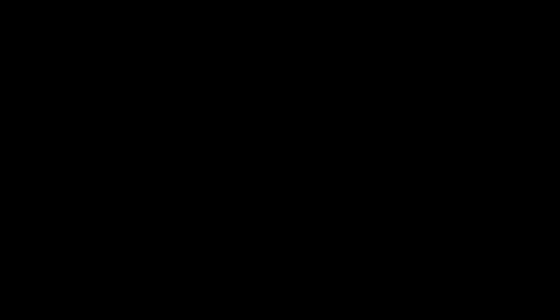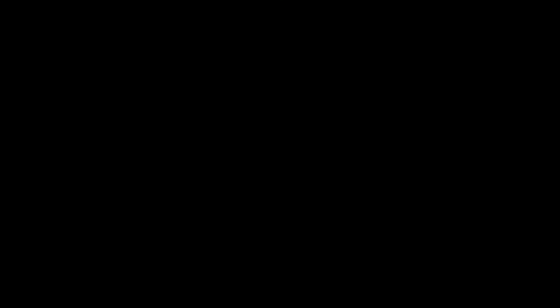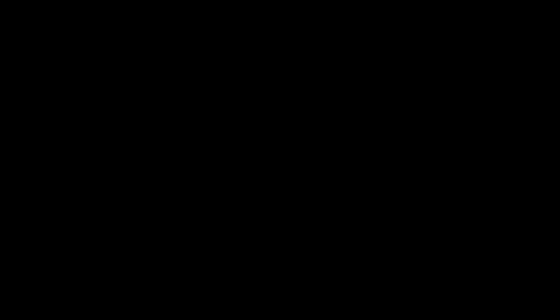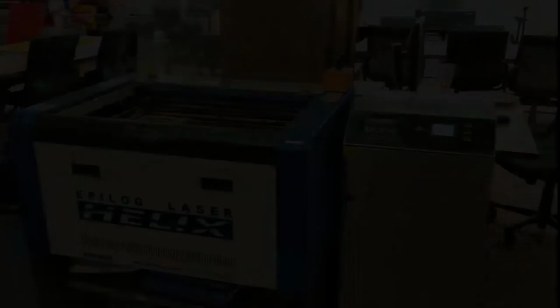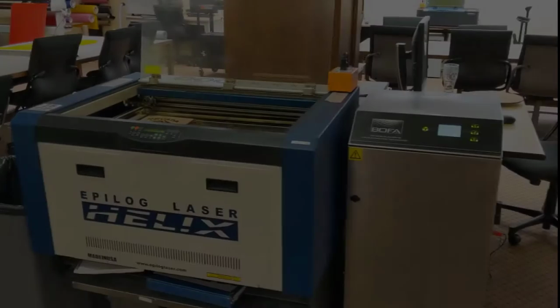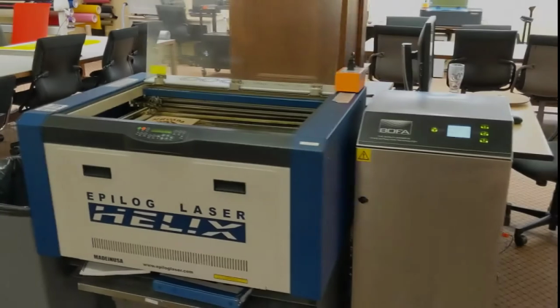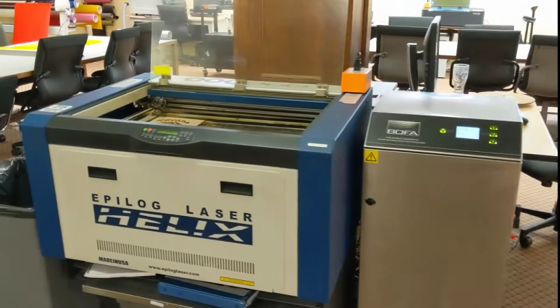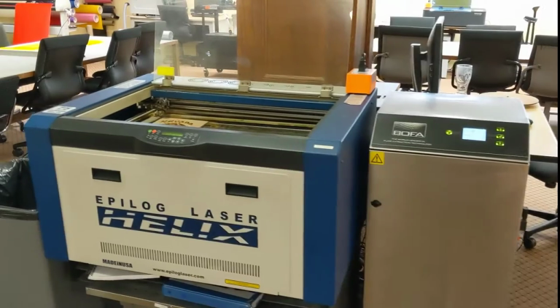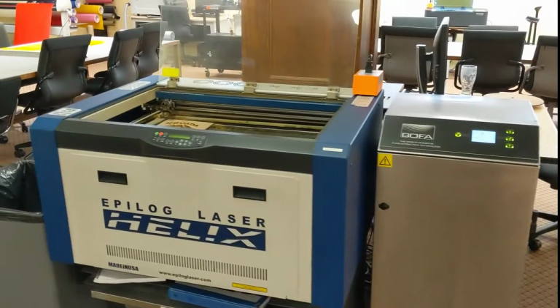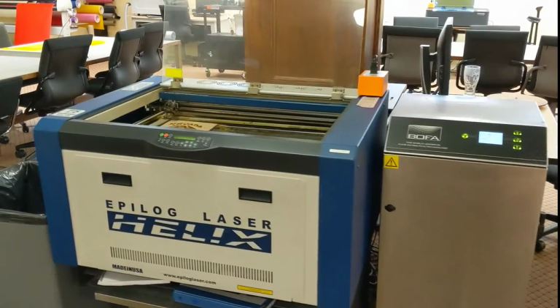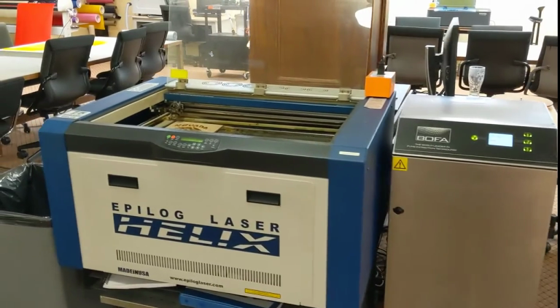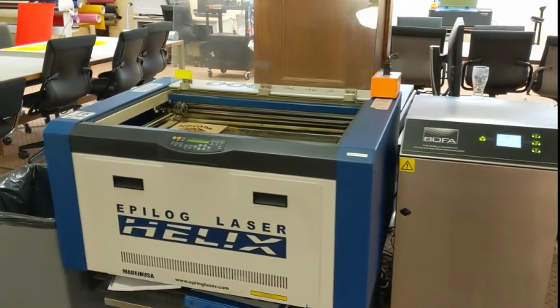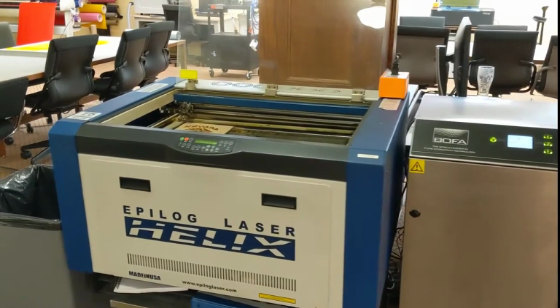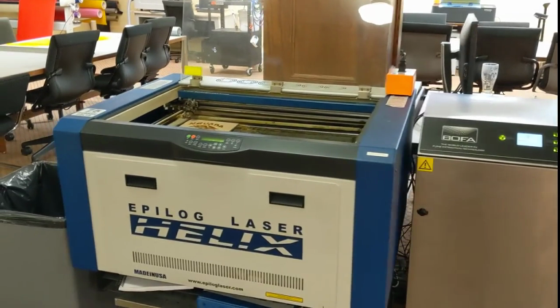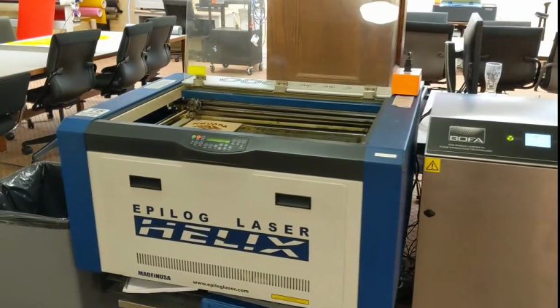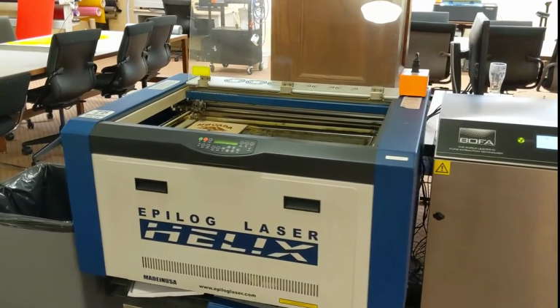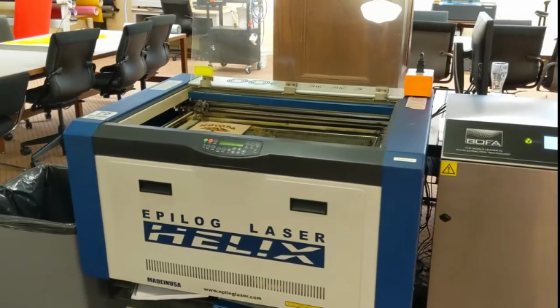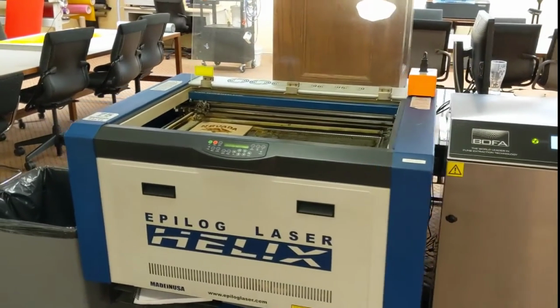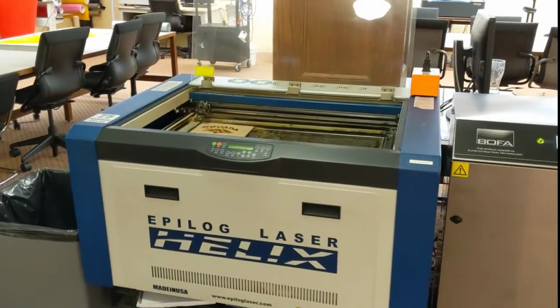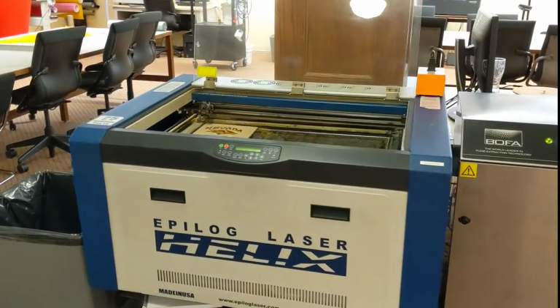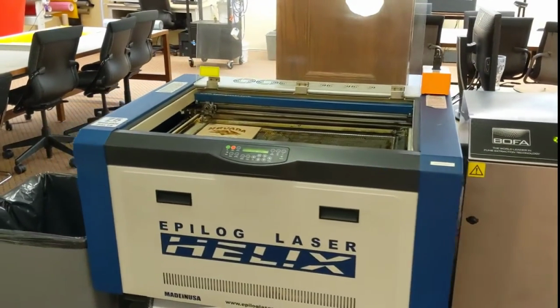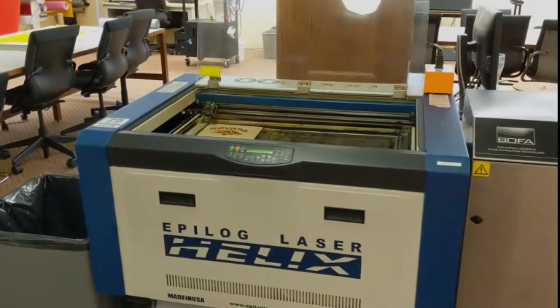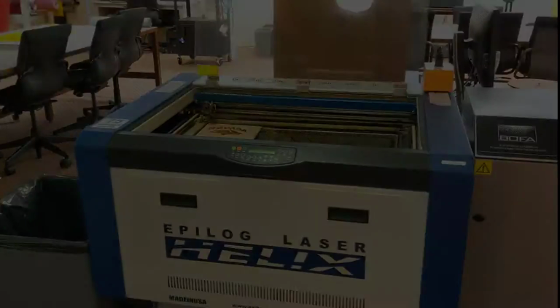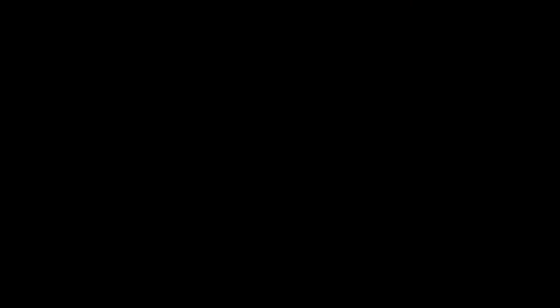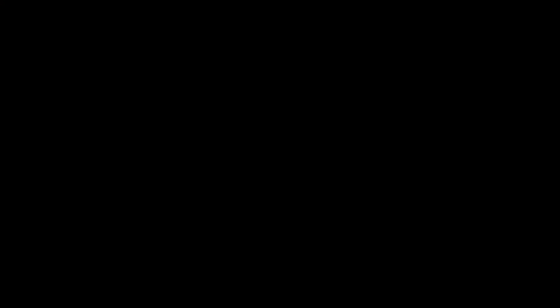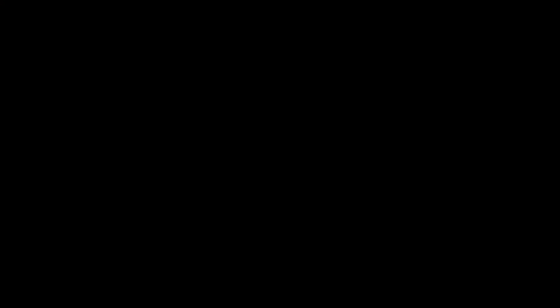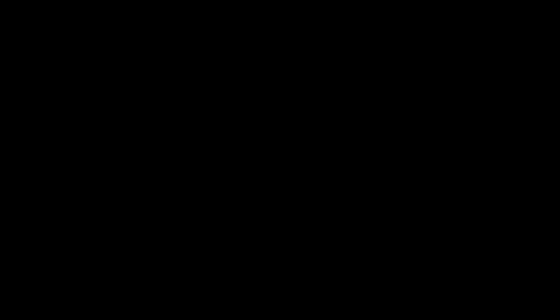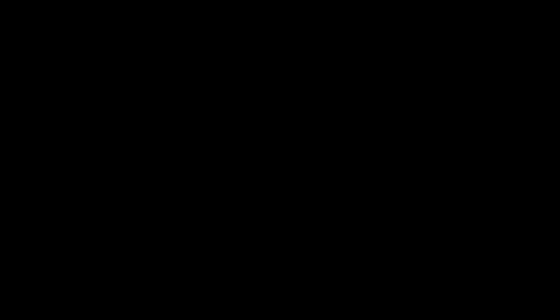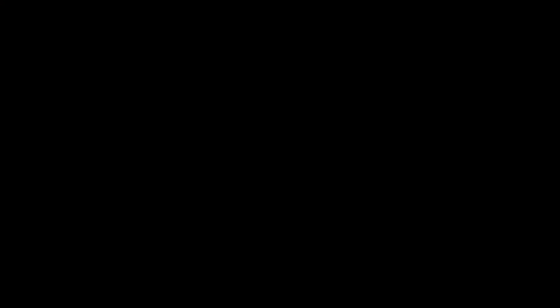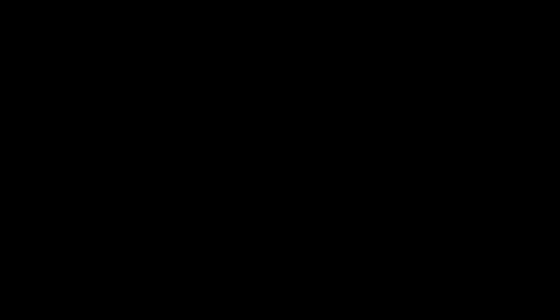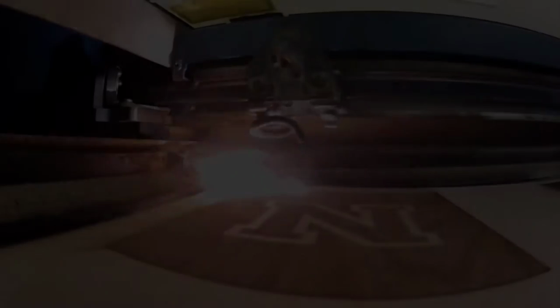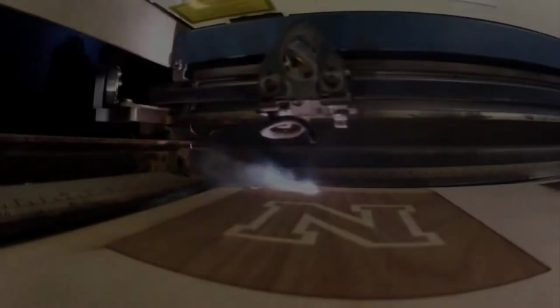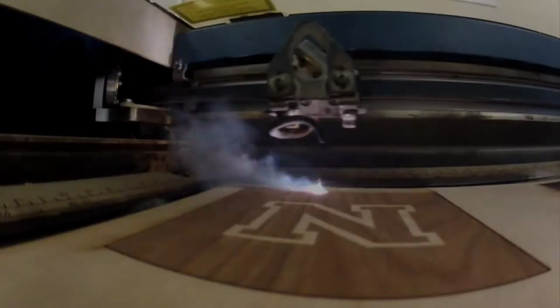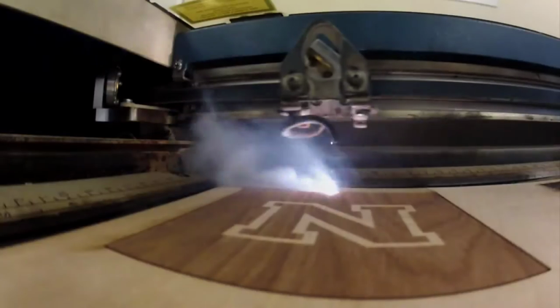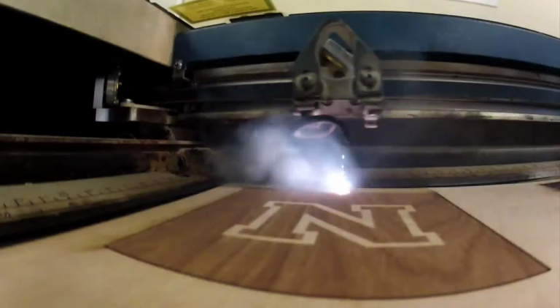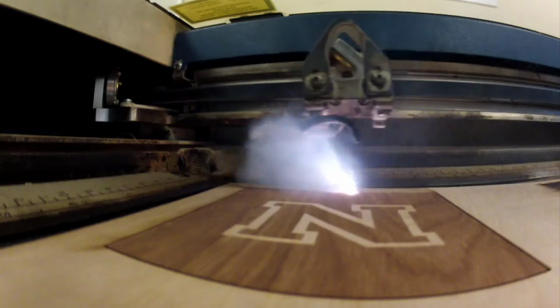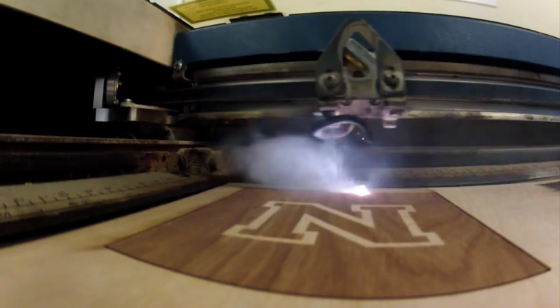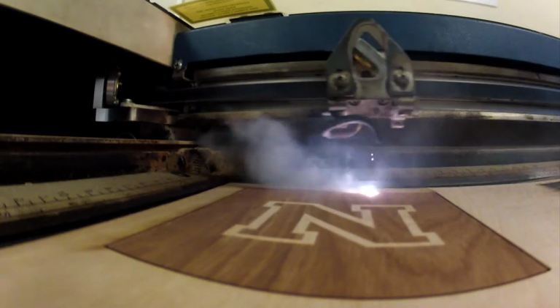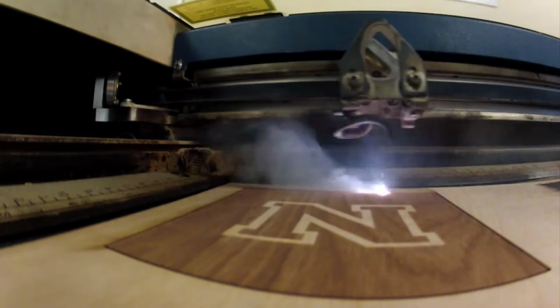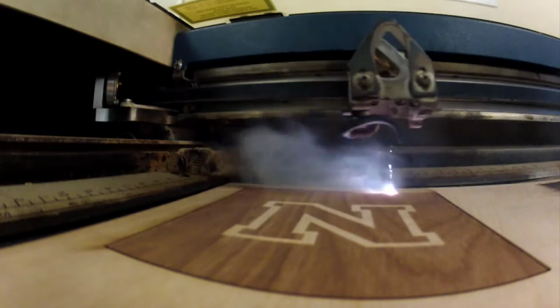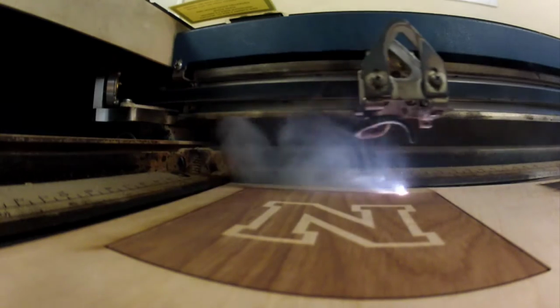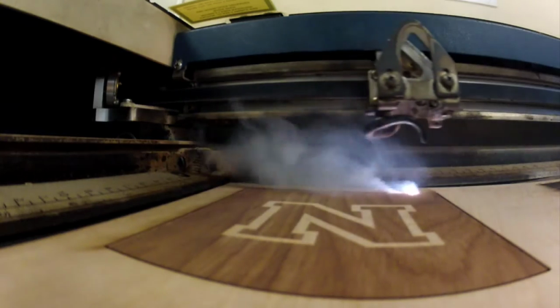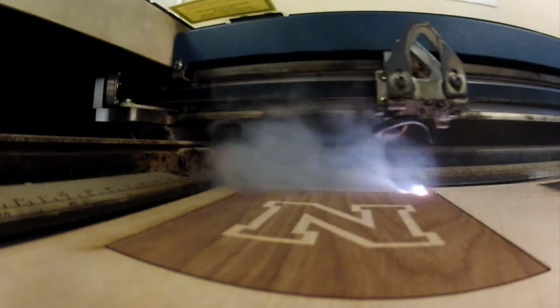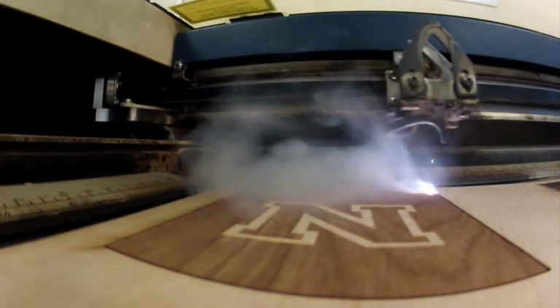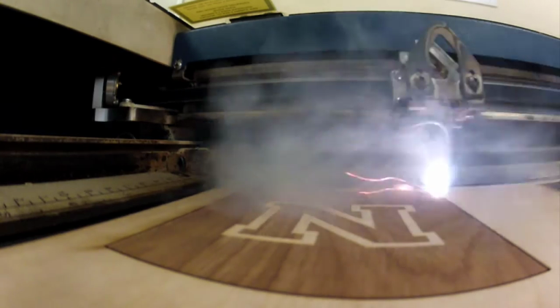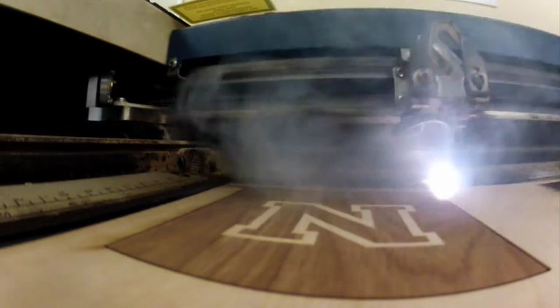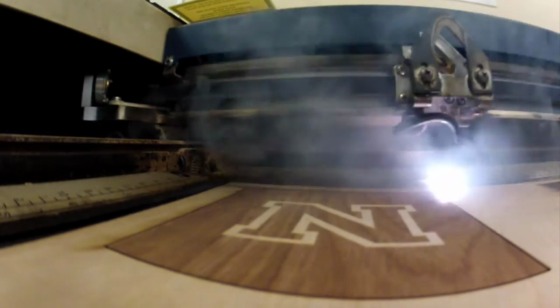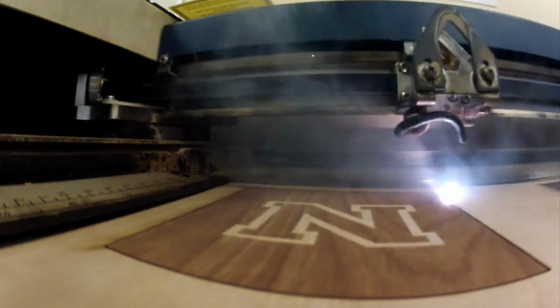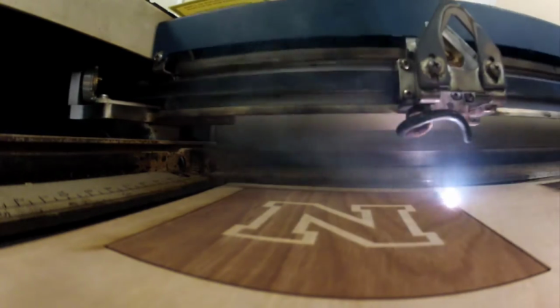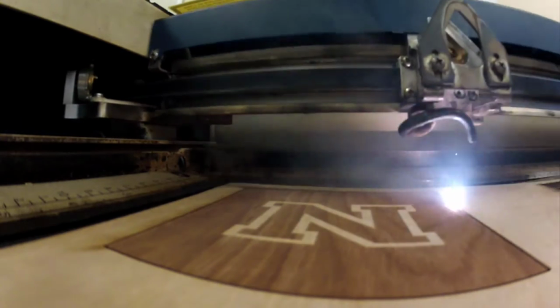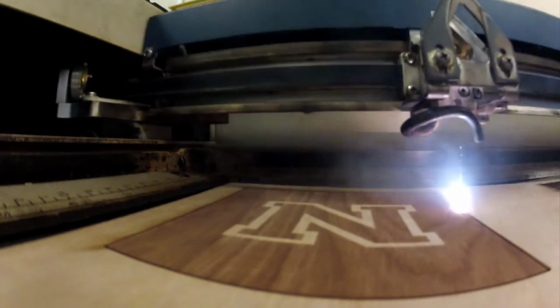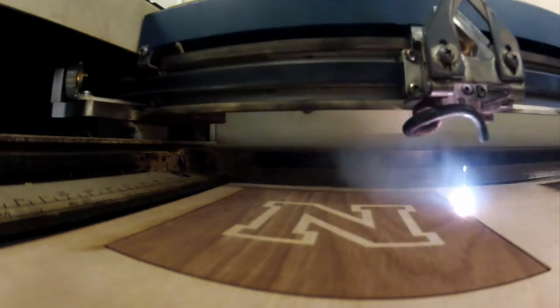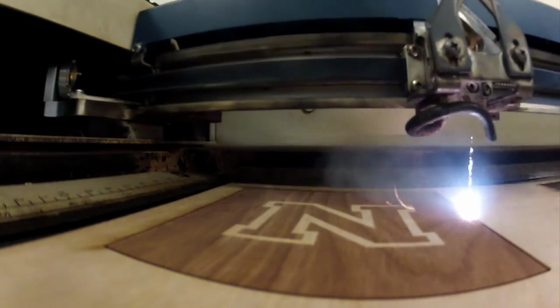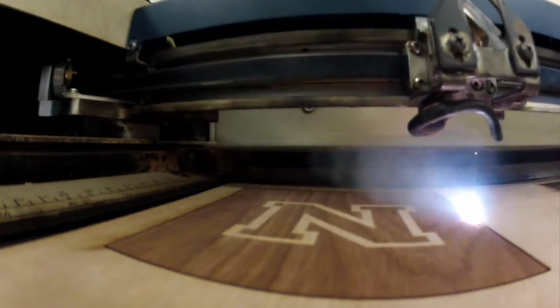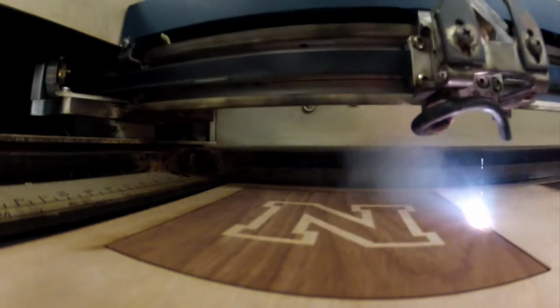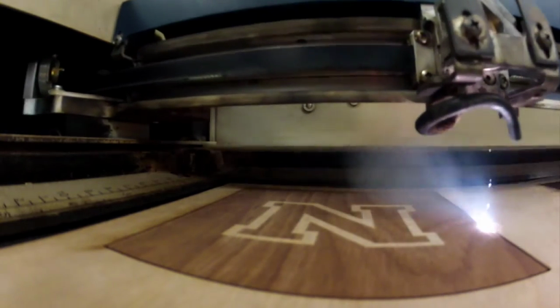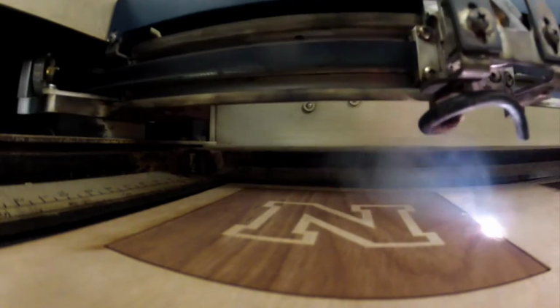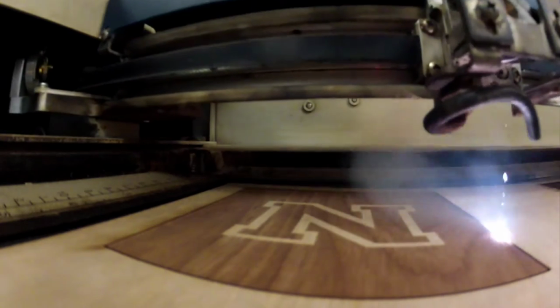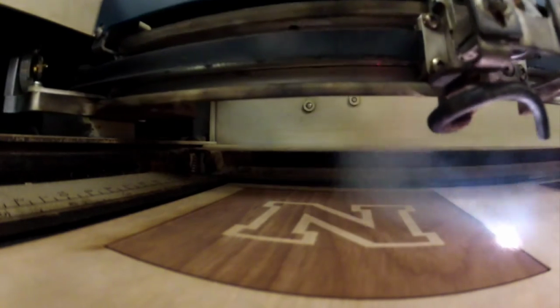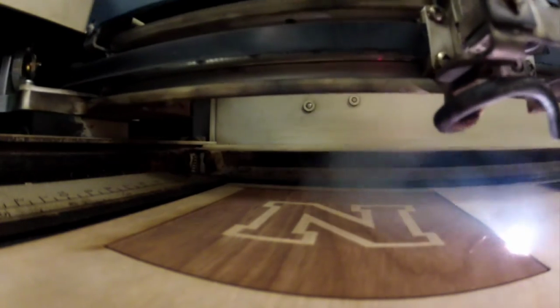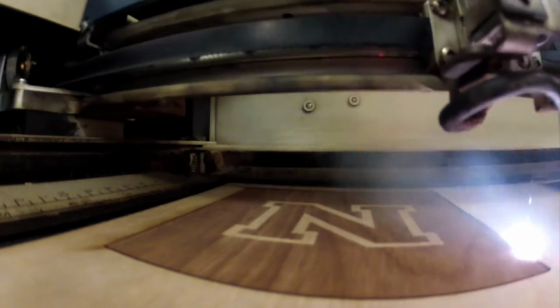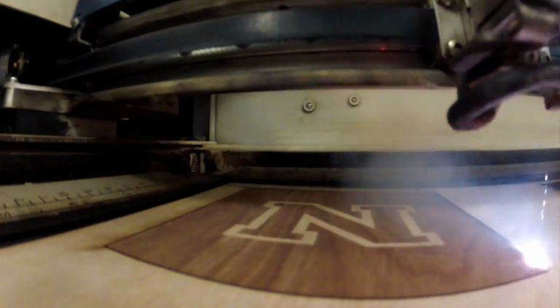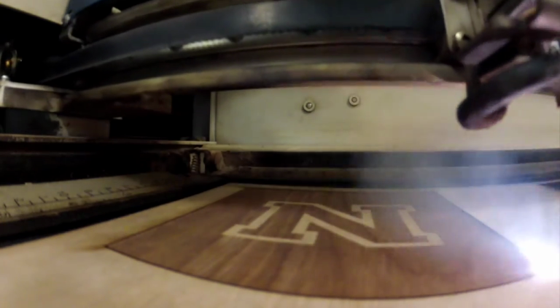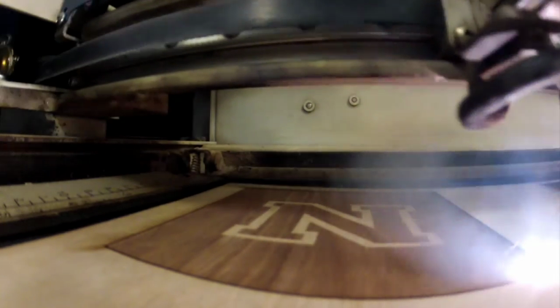Also located in the Makerspace are several laser cutters that can cut and engrave wood, some plastics, and many other materials.